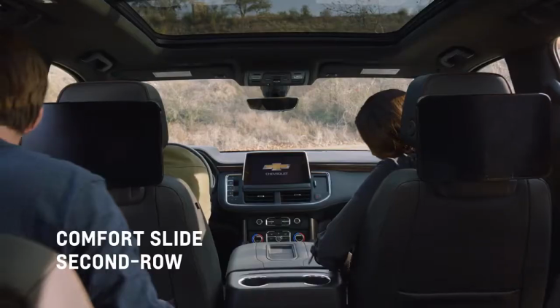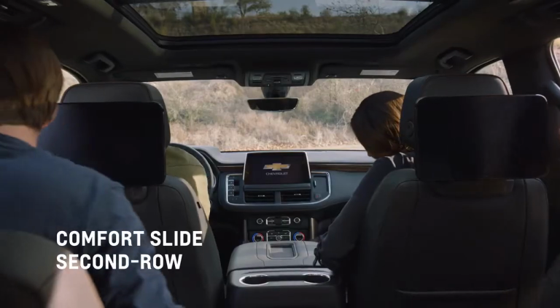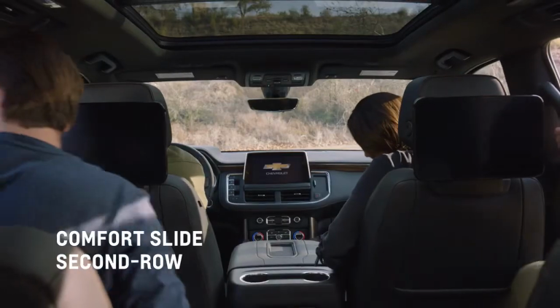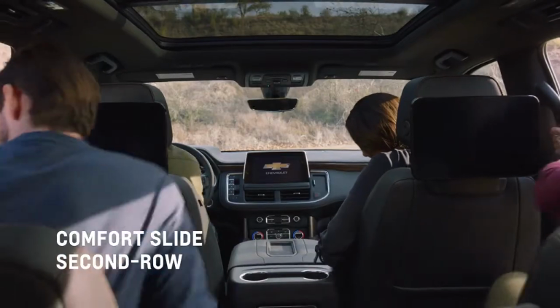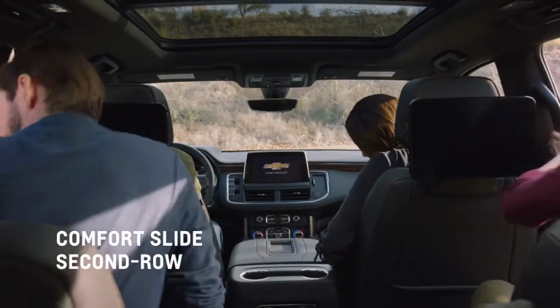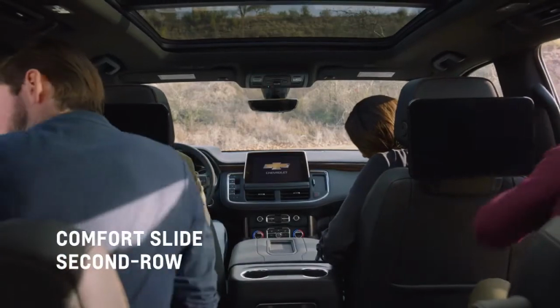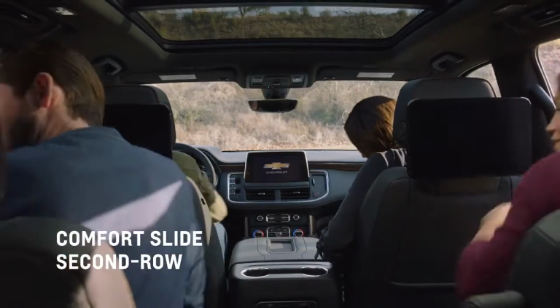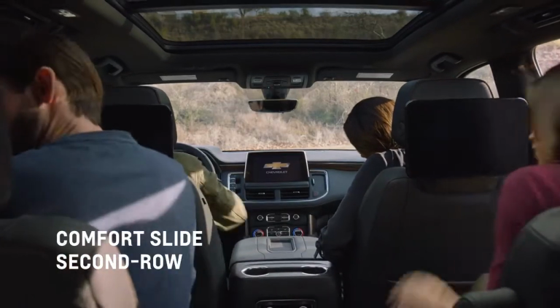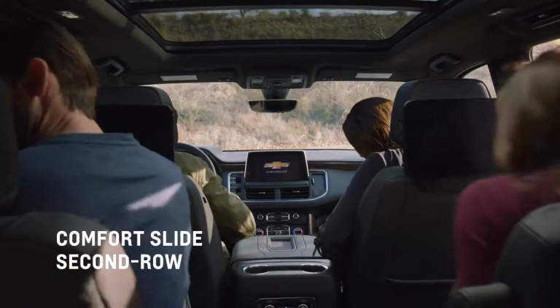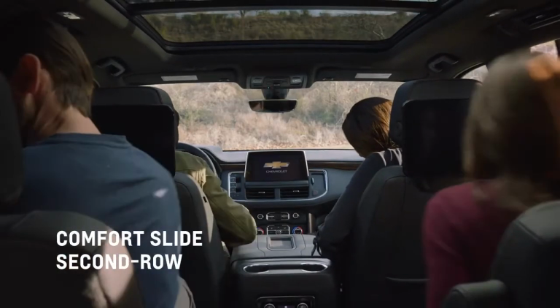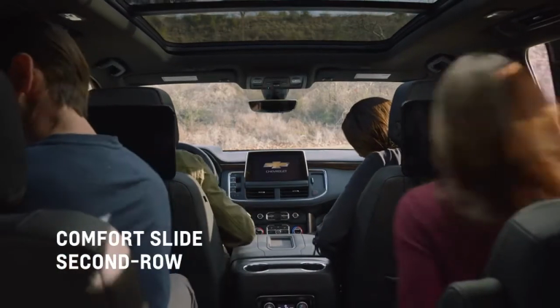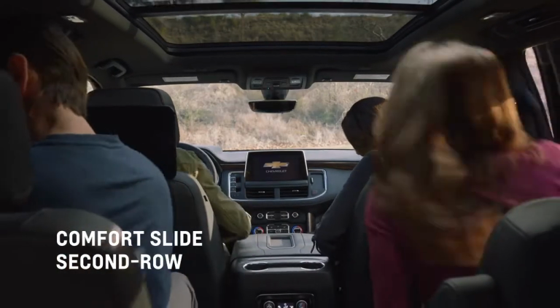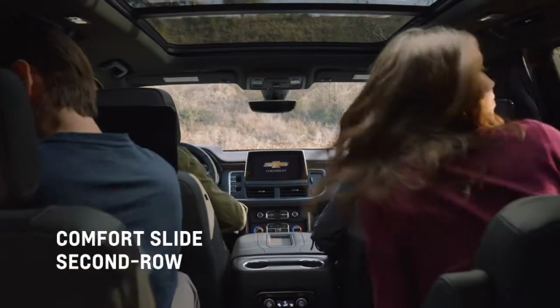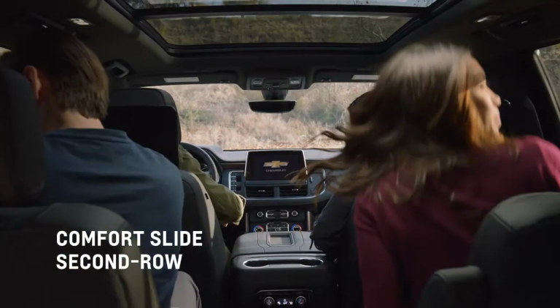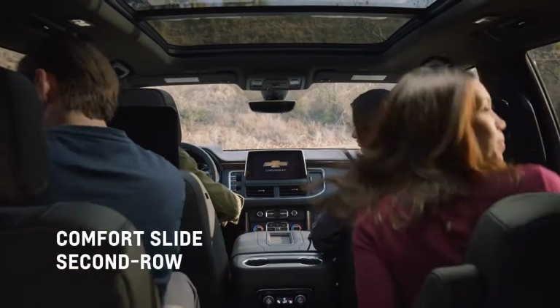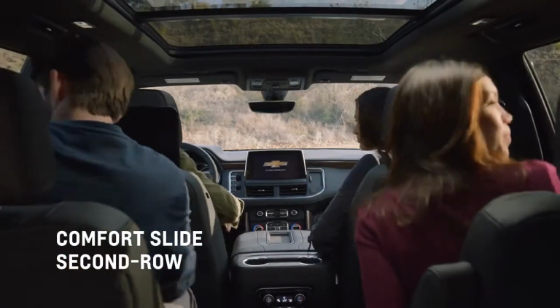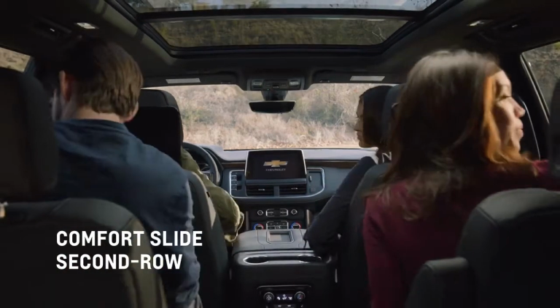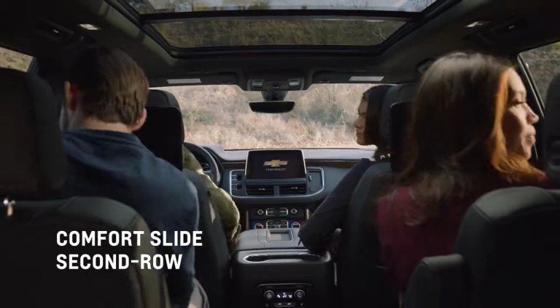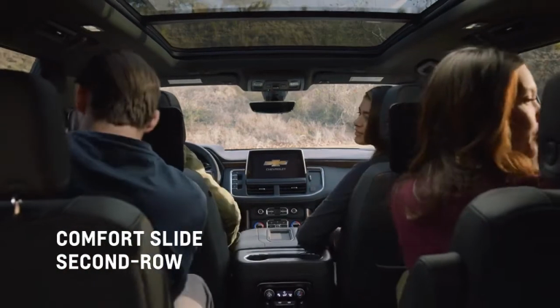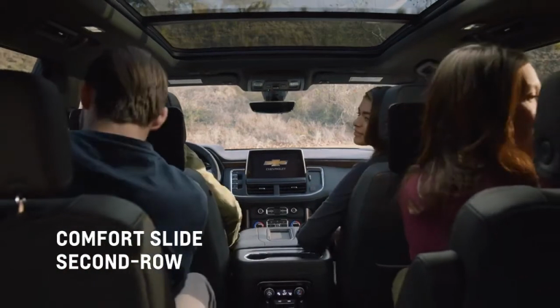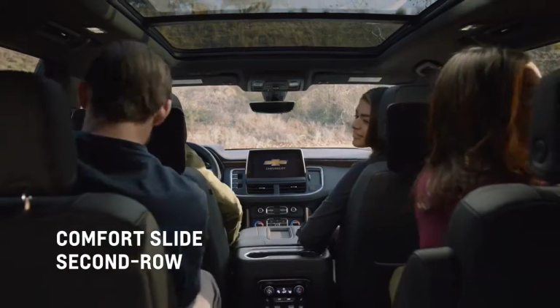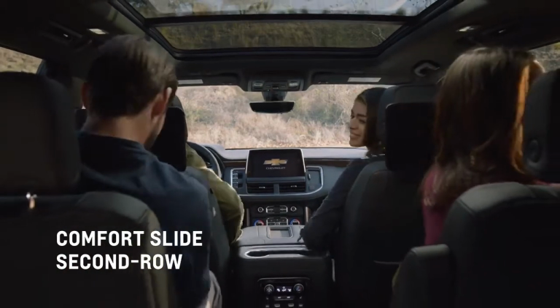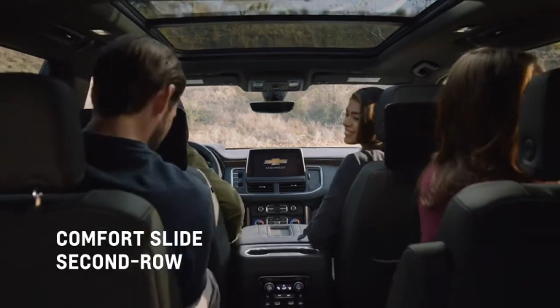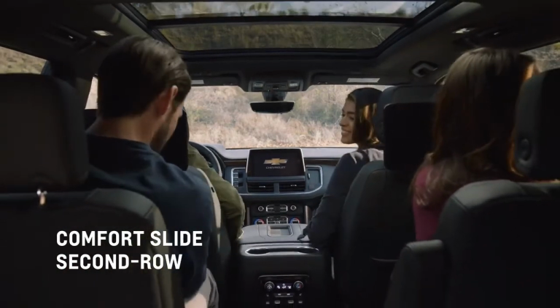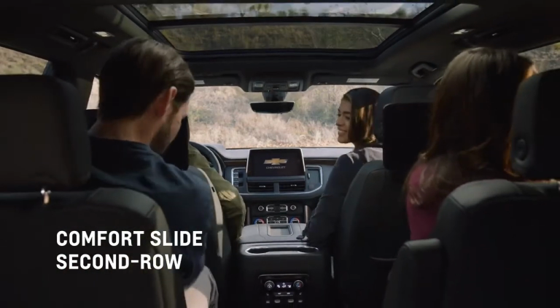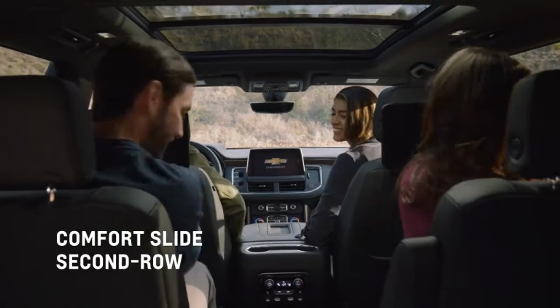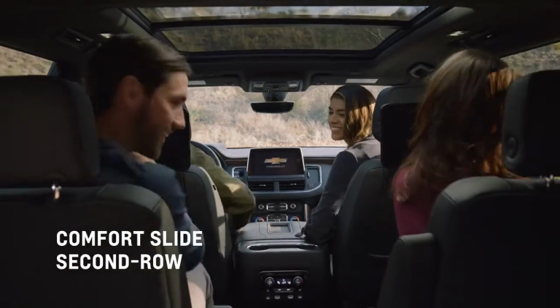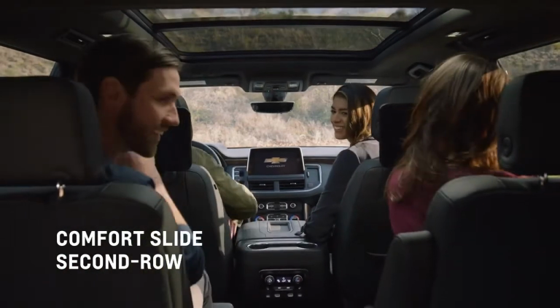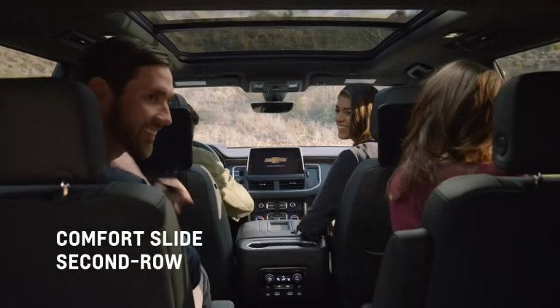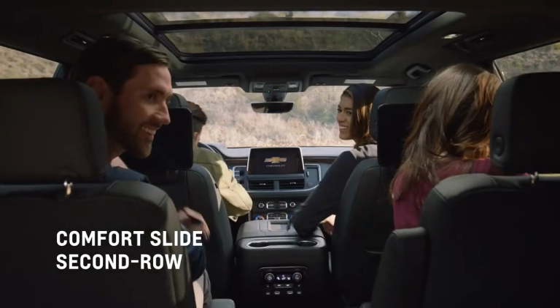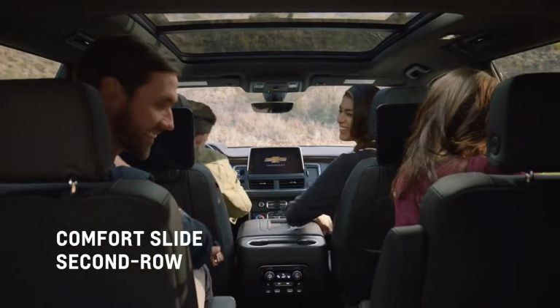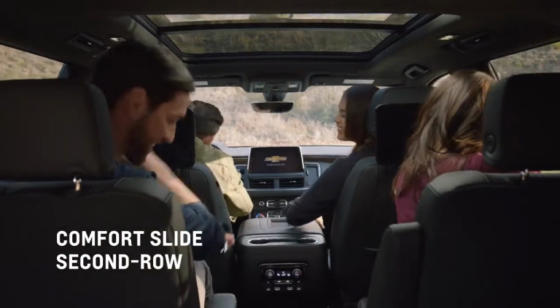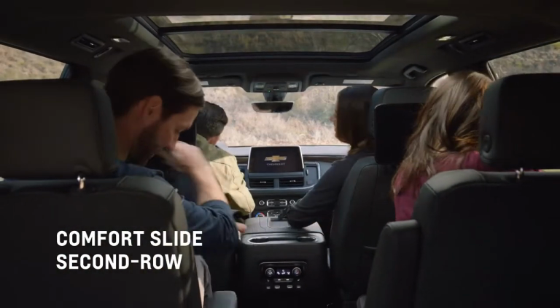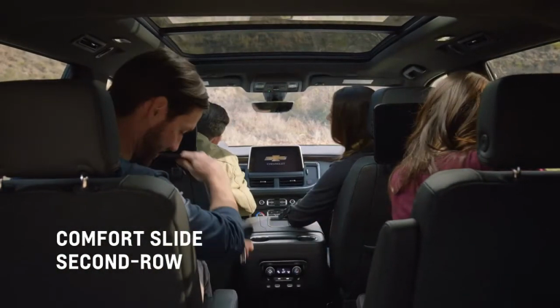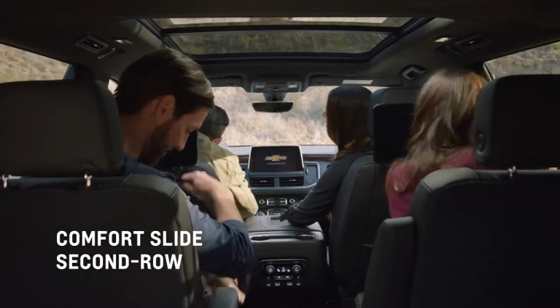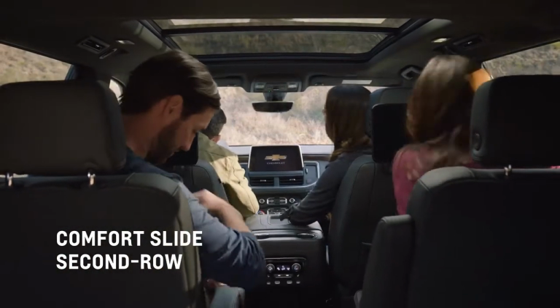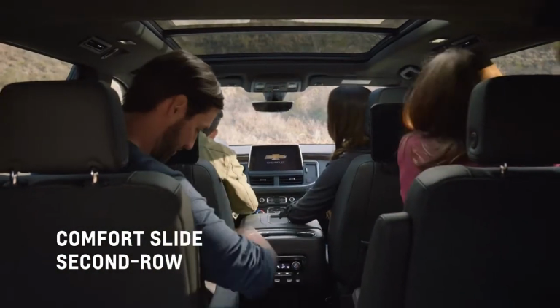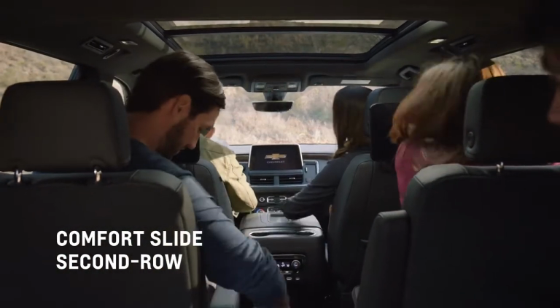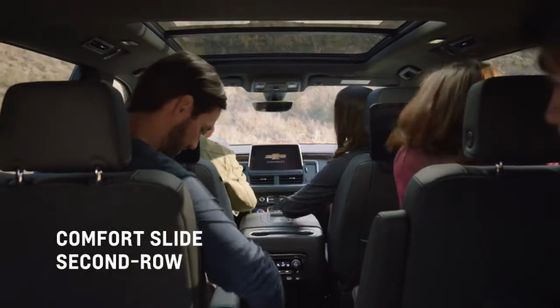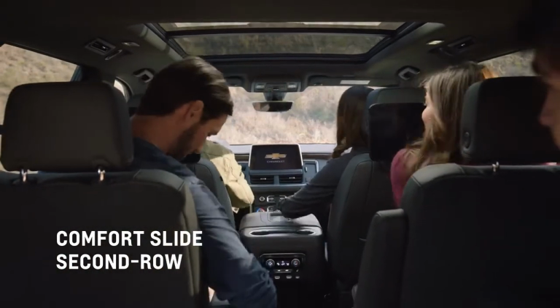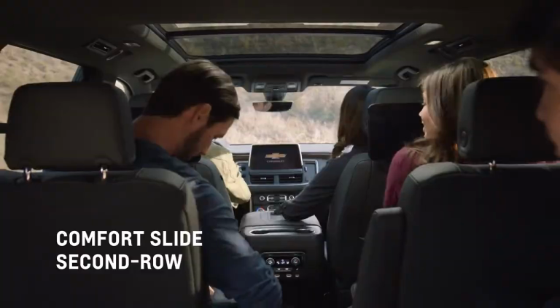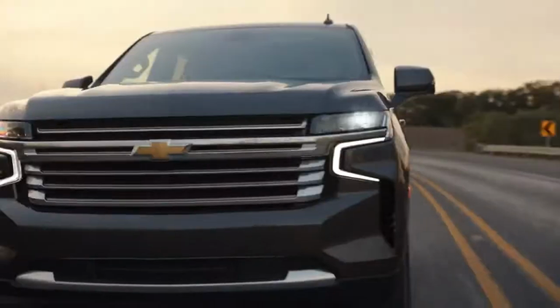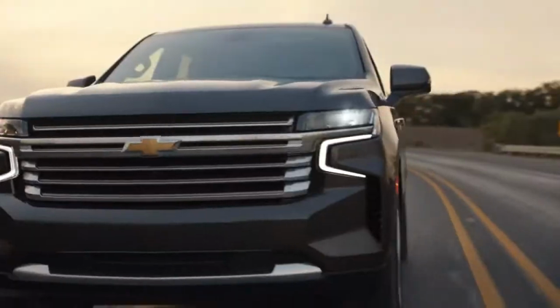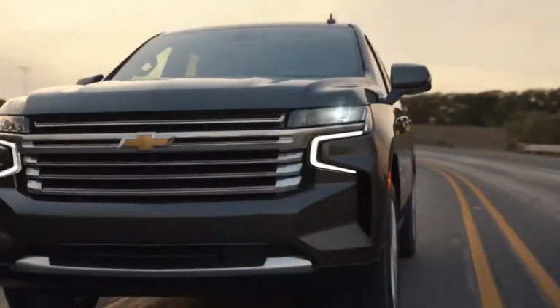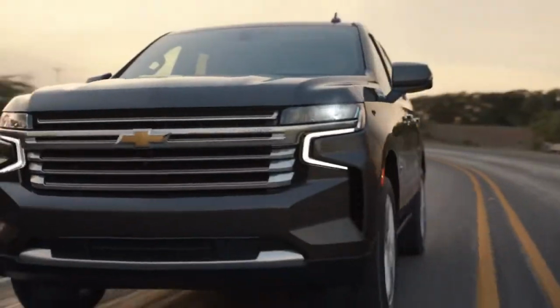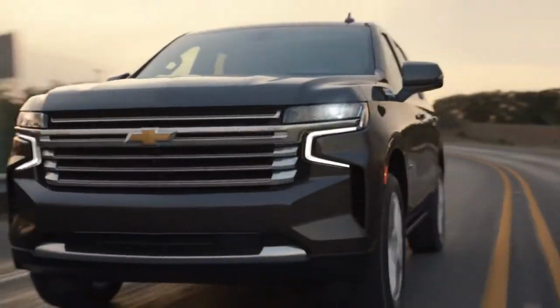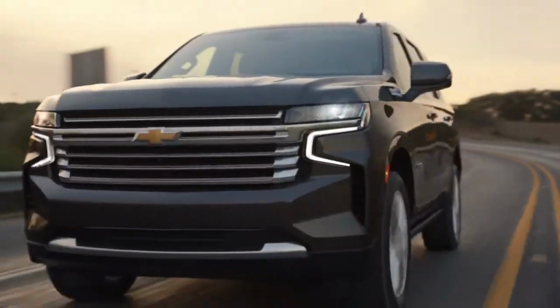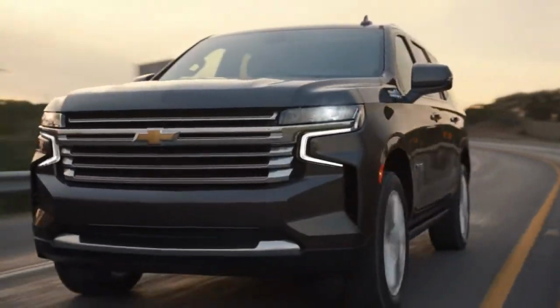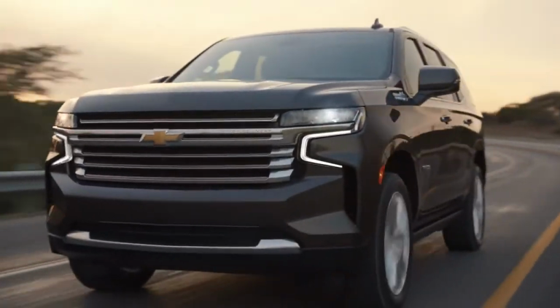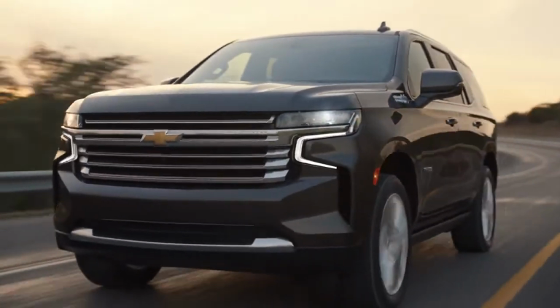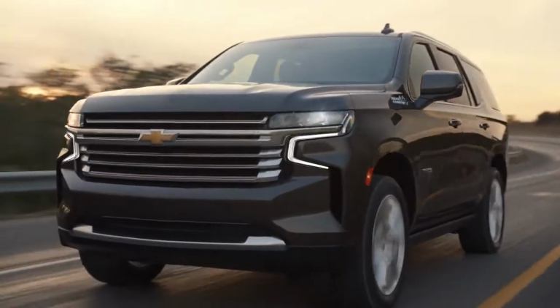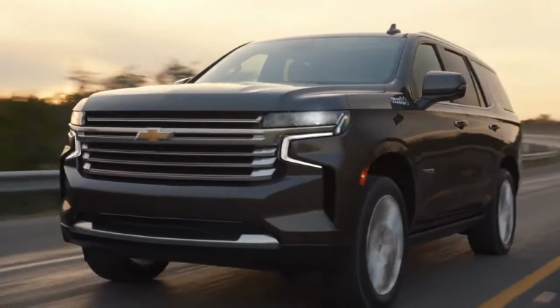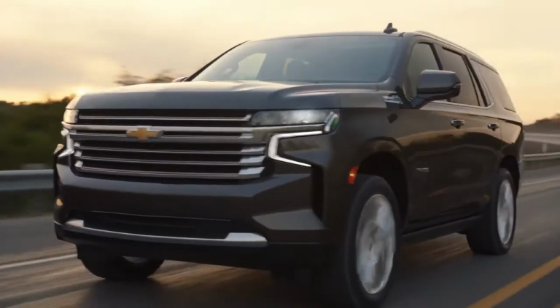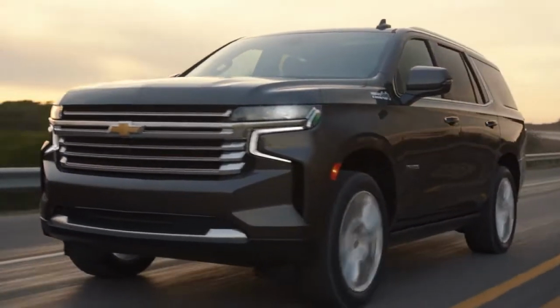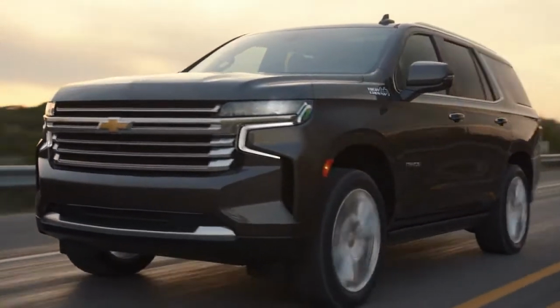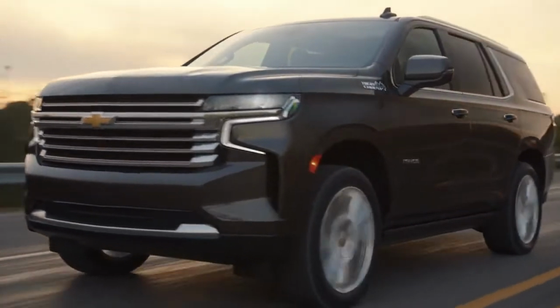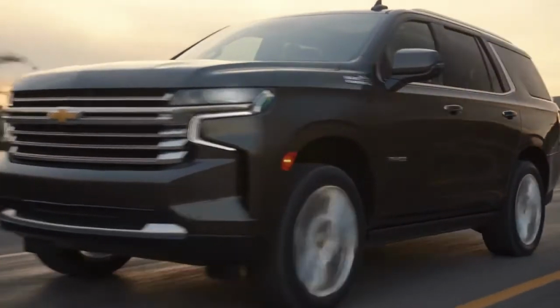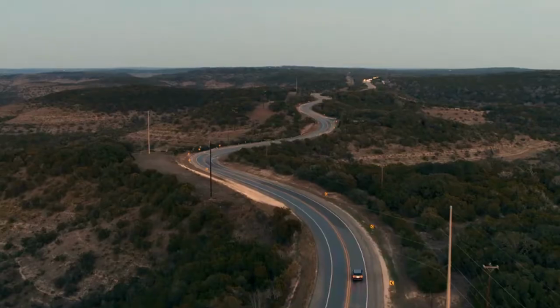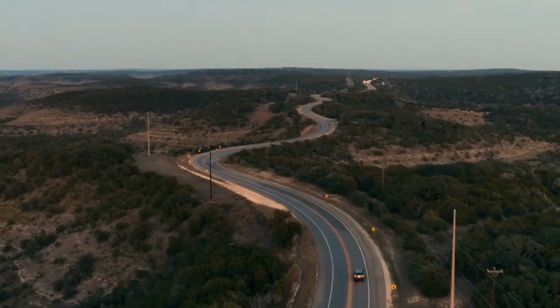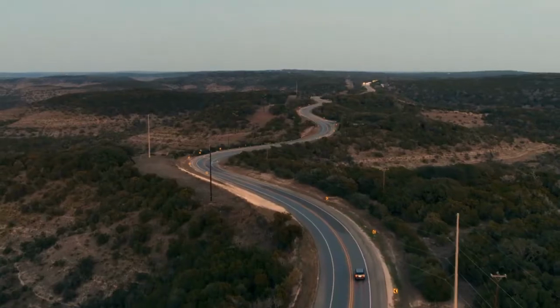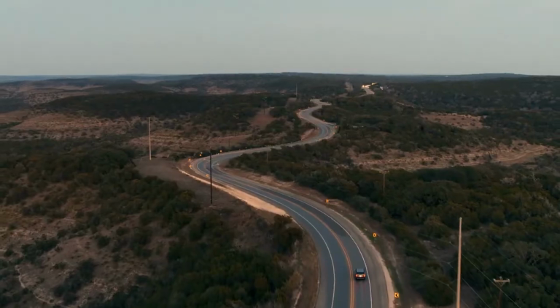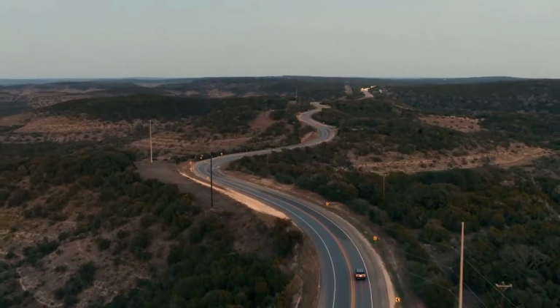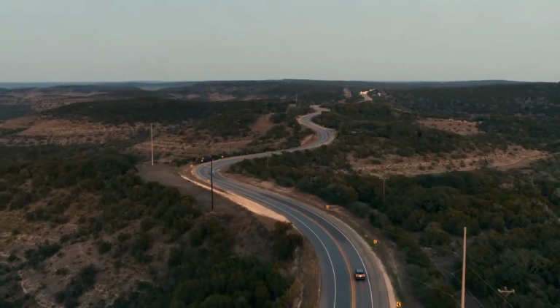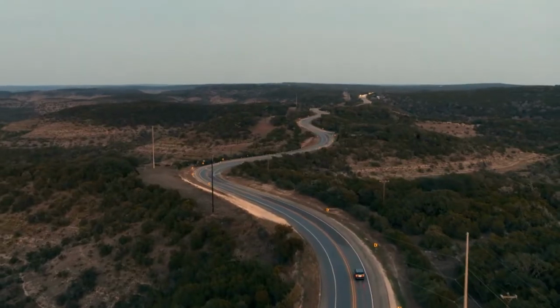And if your legs need even more room, the second row slides back and forth up to five and a half inches. Now every passenger is treated to first class.